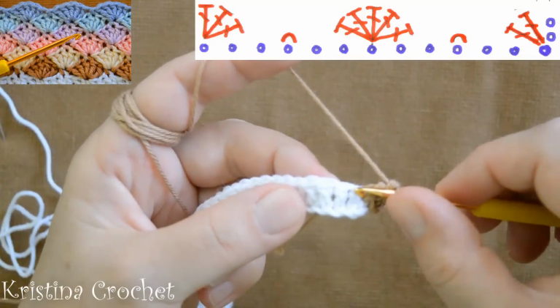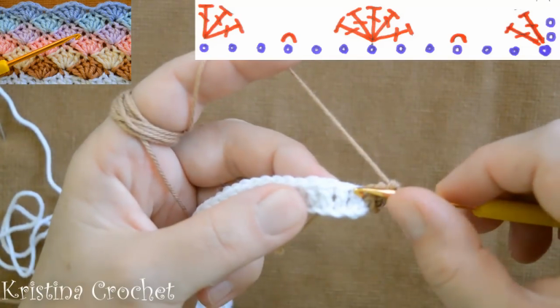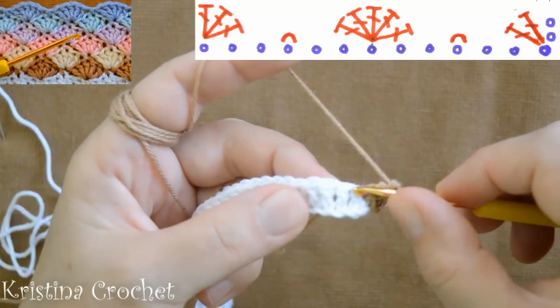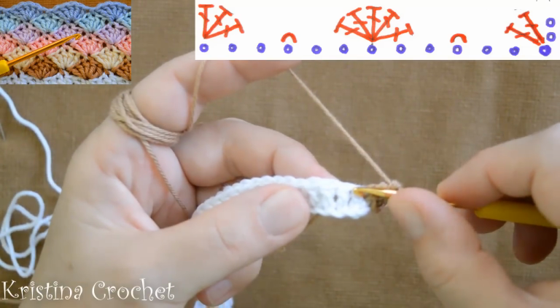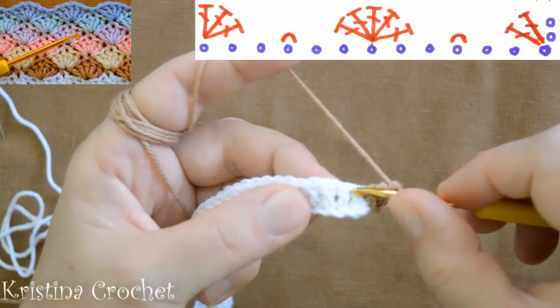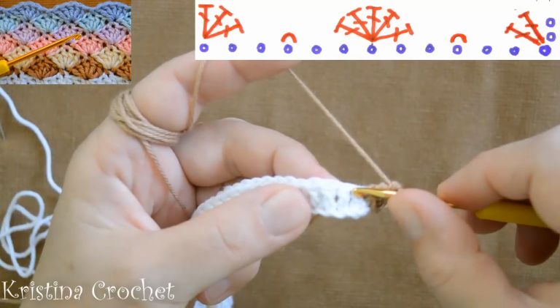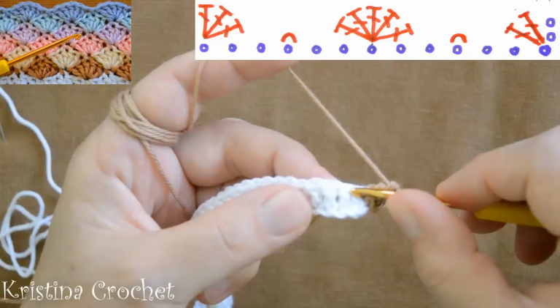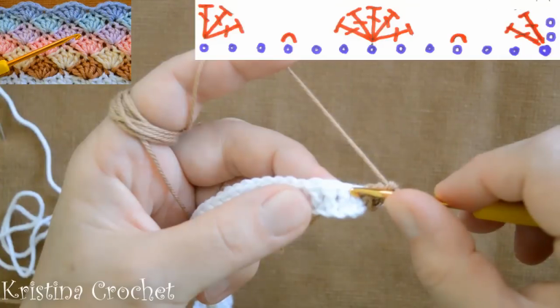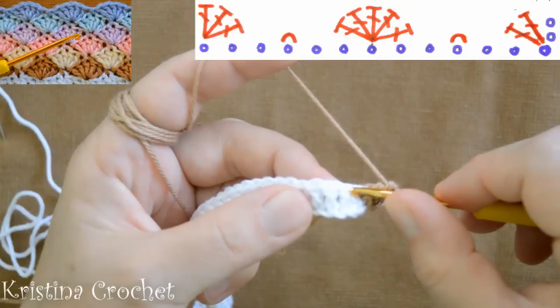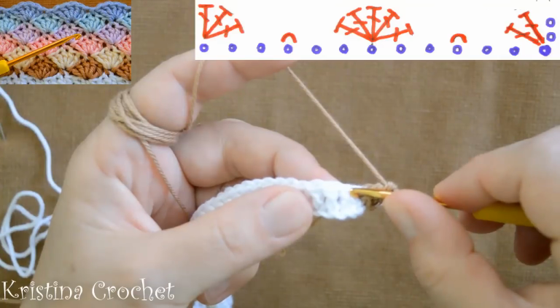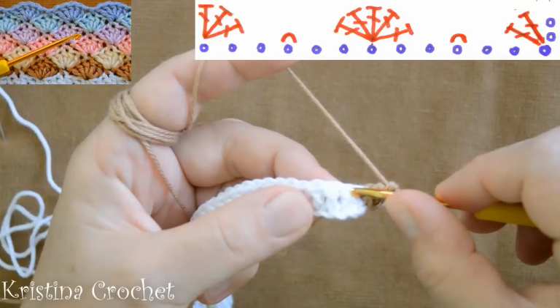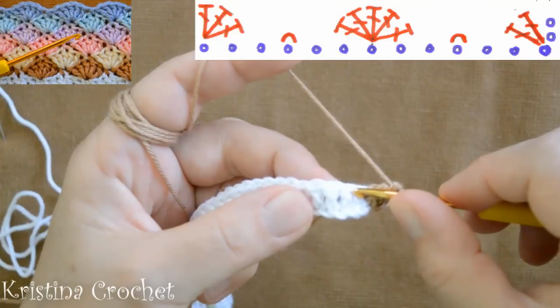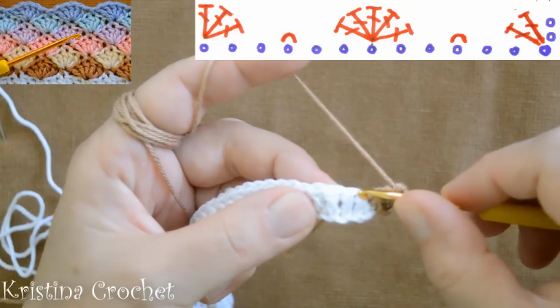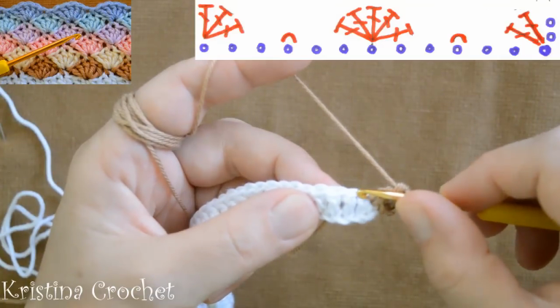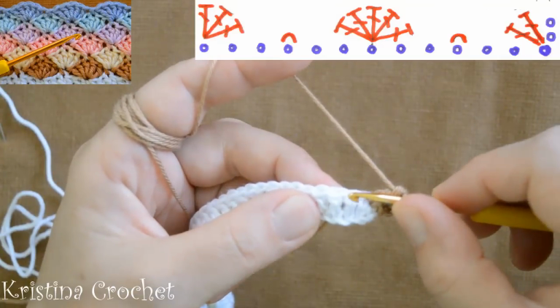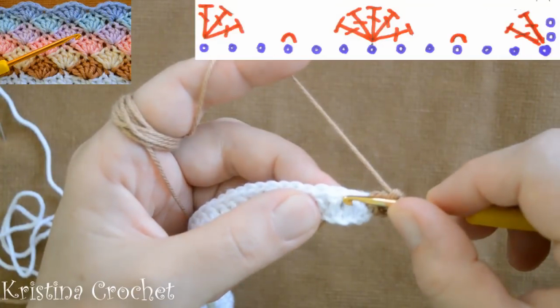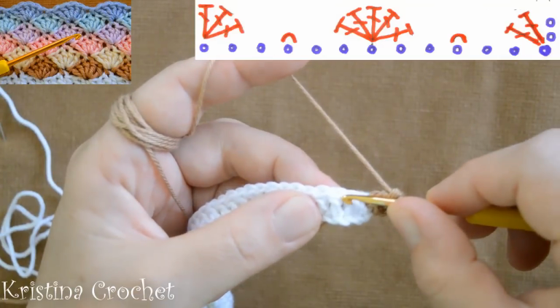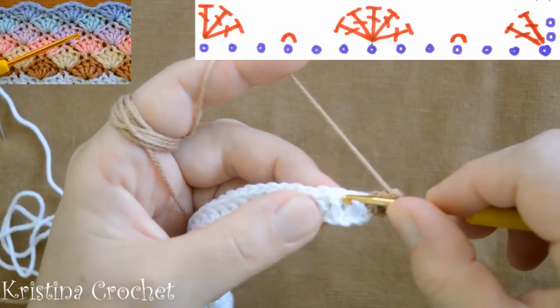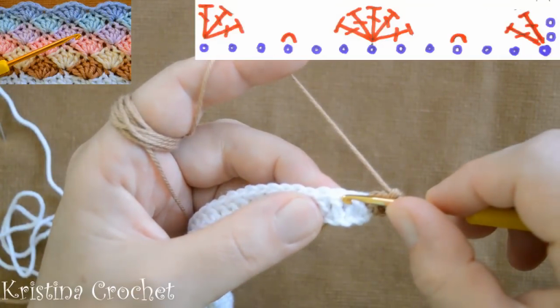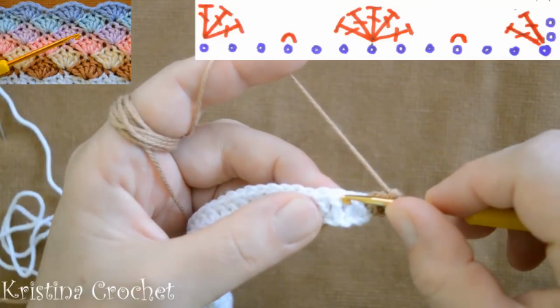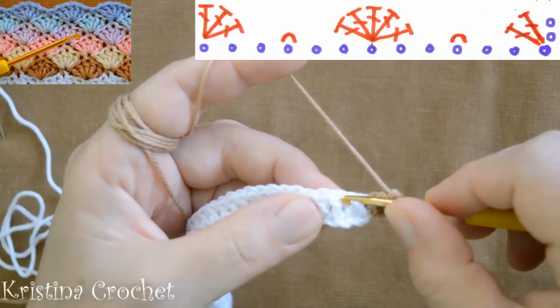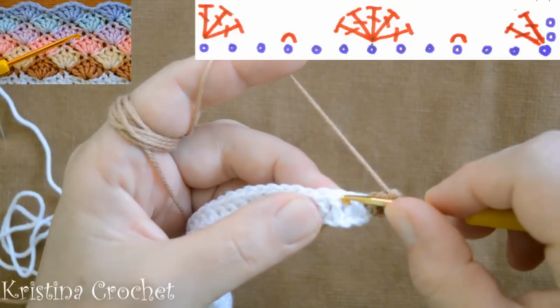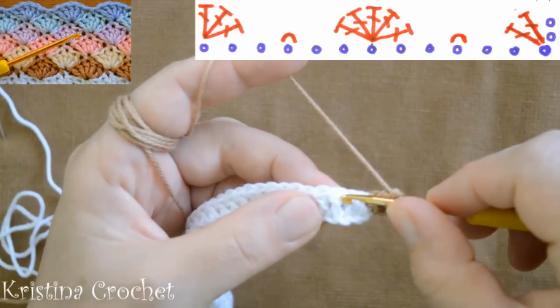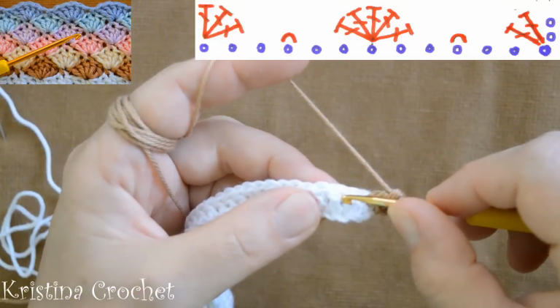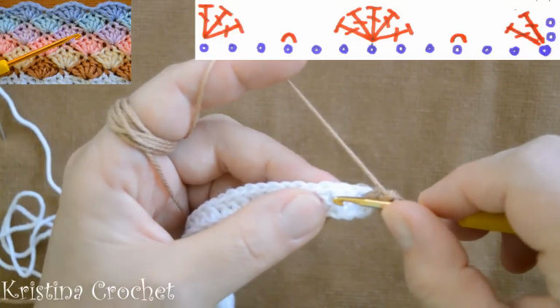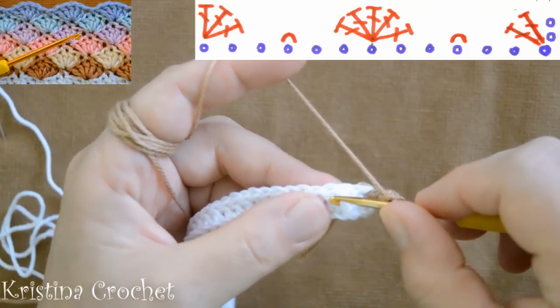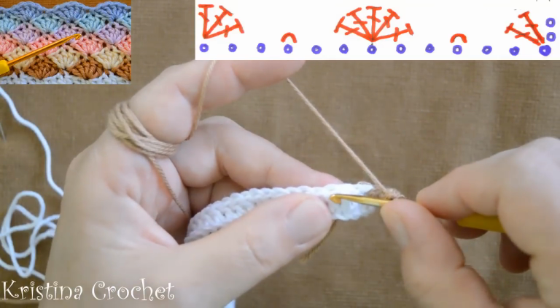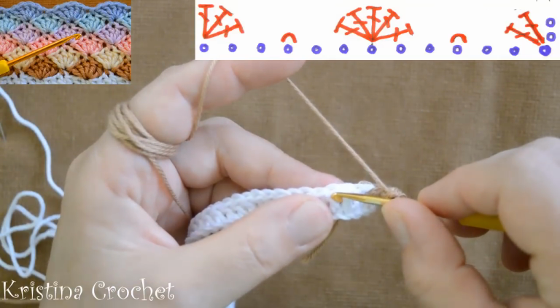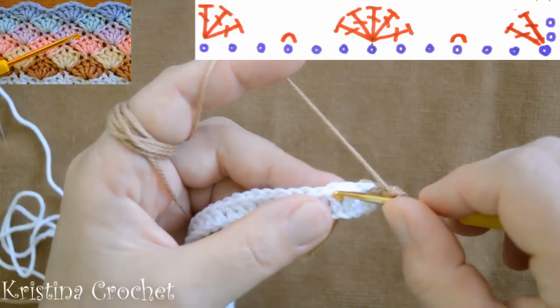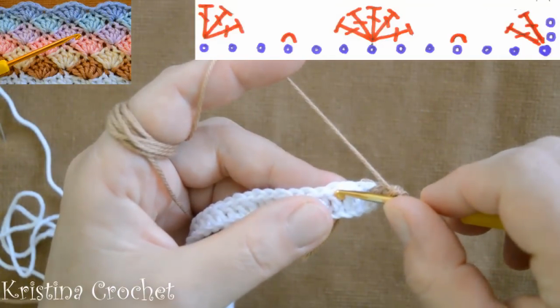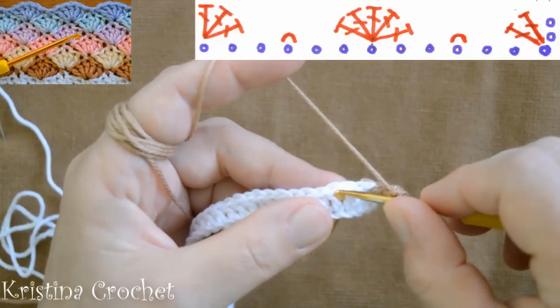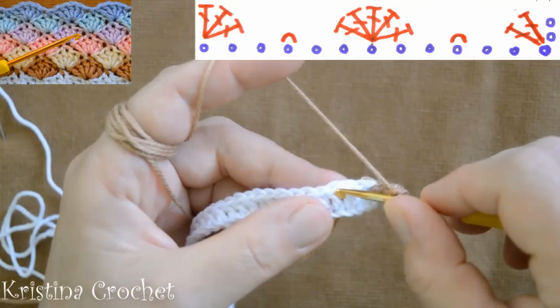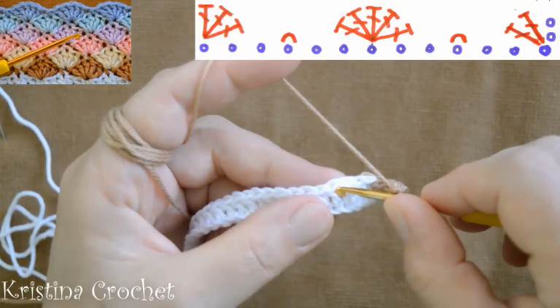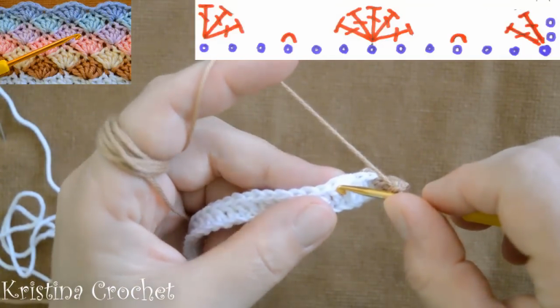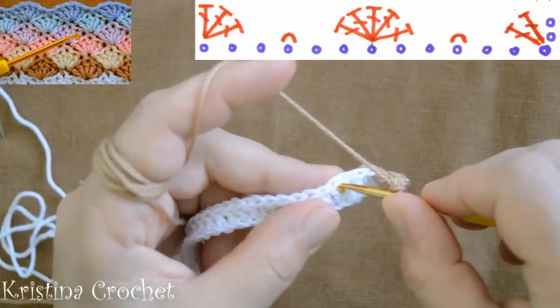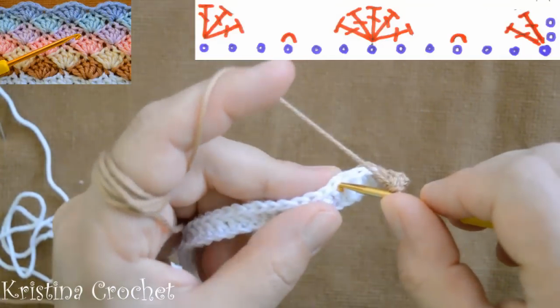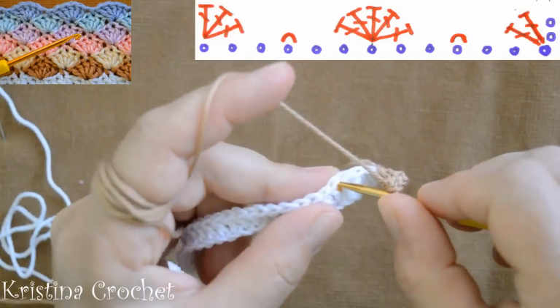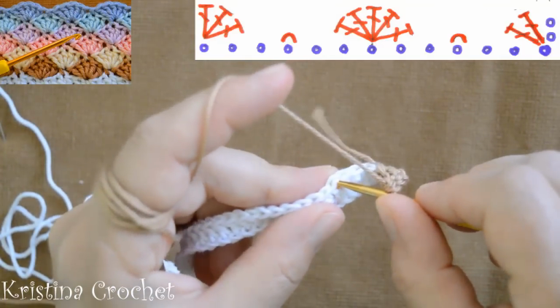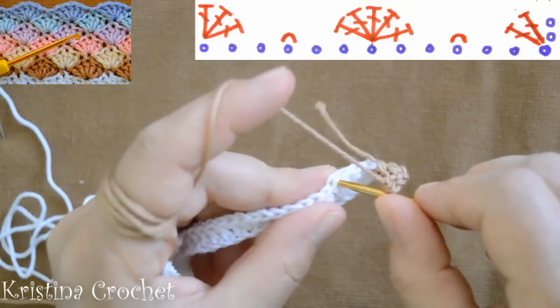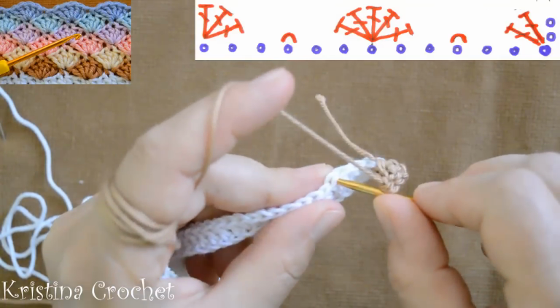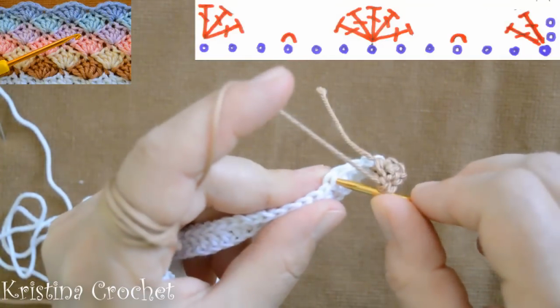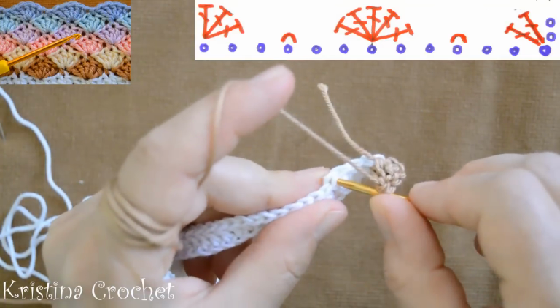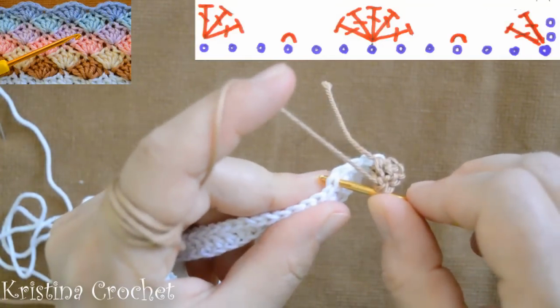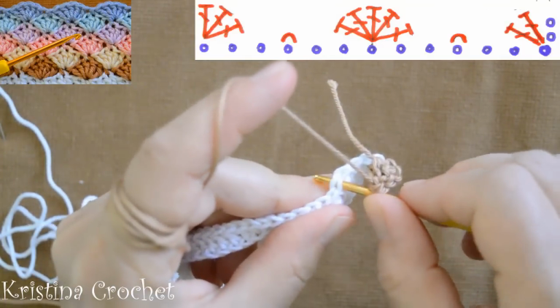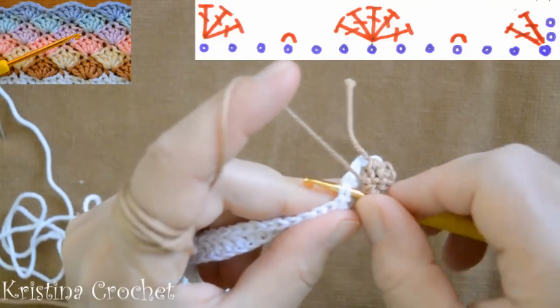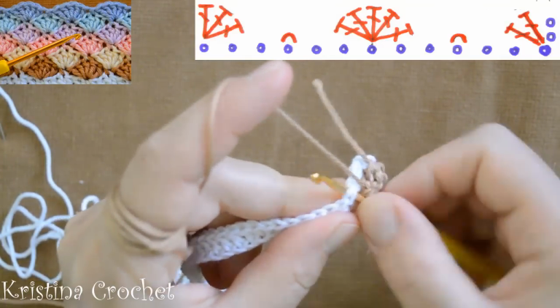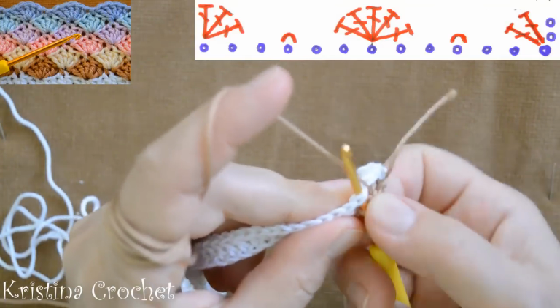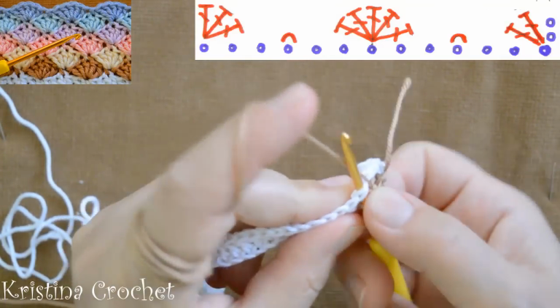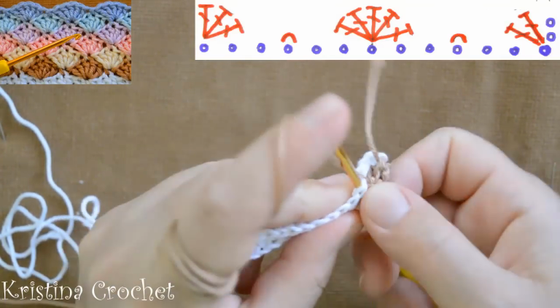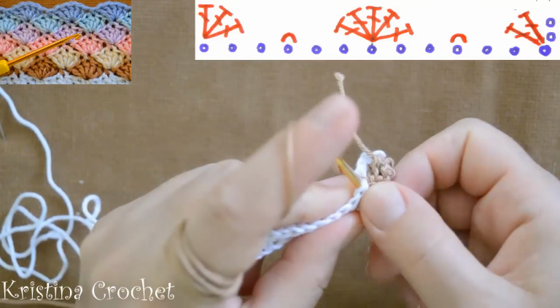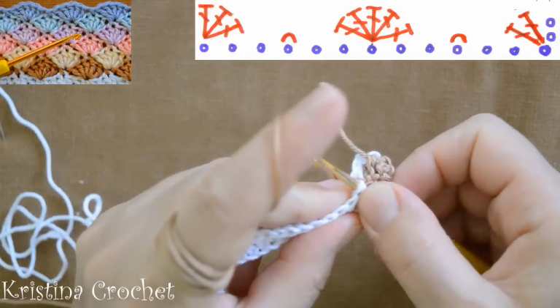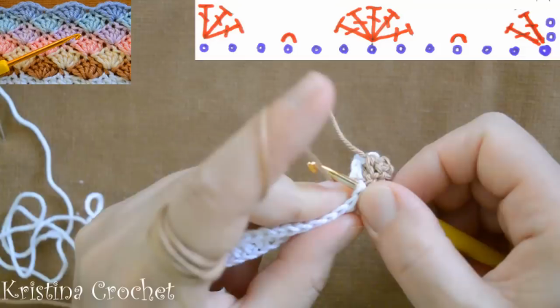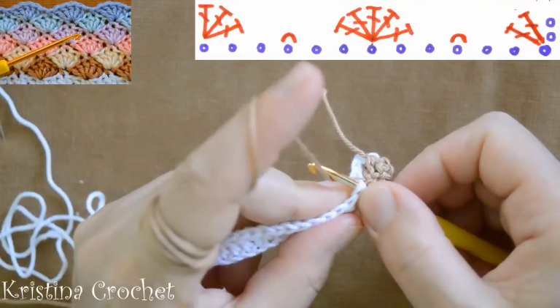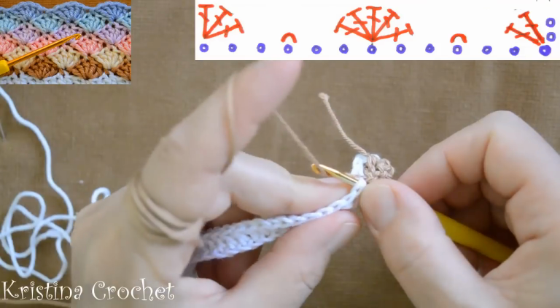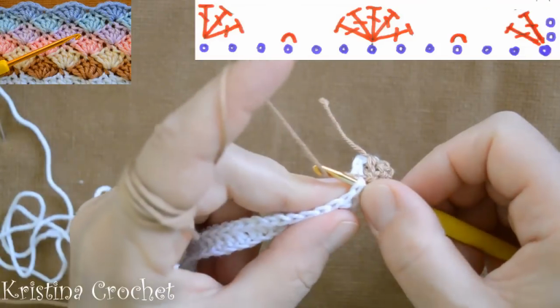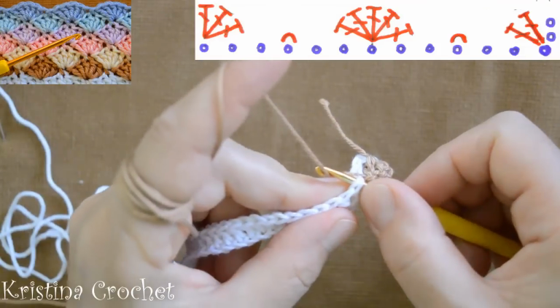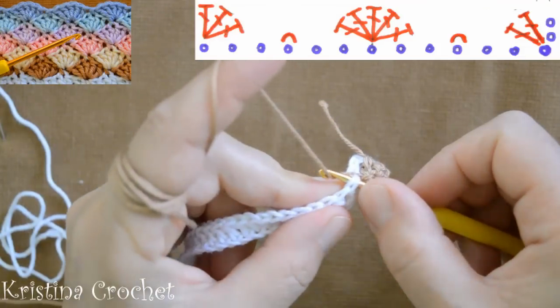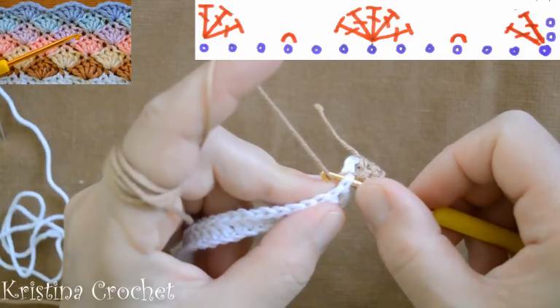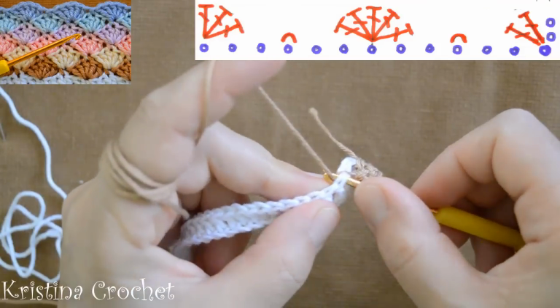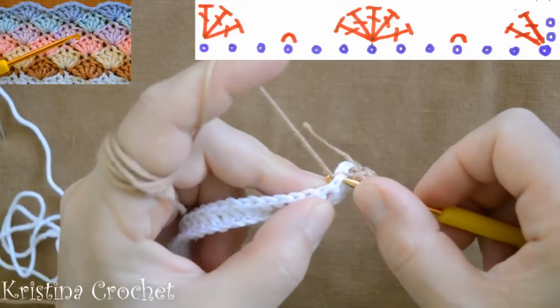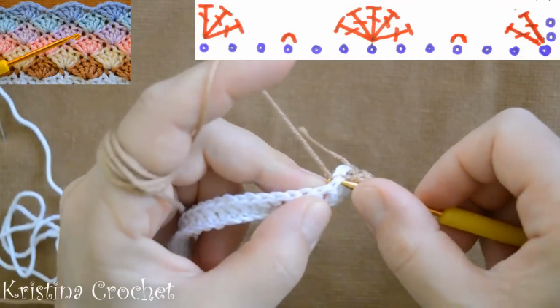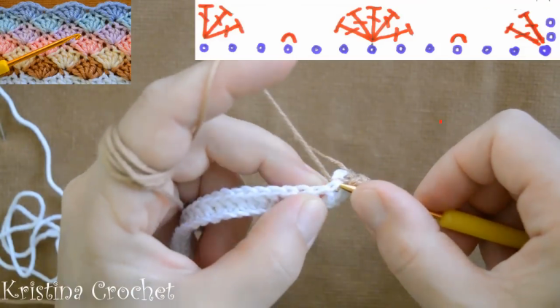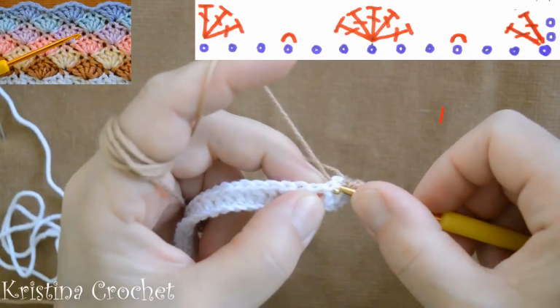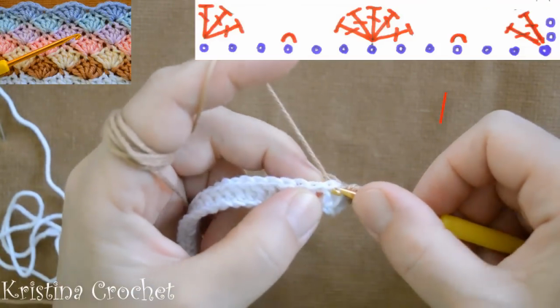Skip 2 double crochets, go to the third and do a slip stitch.